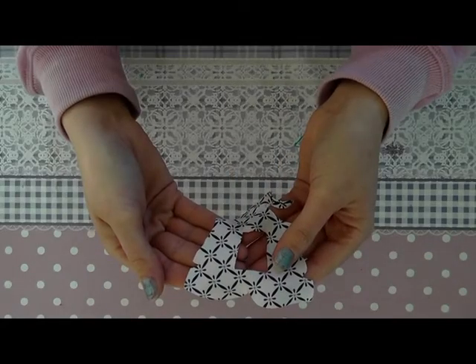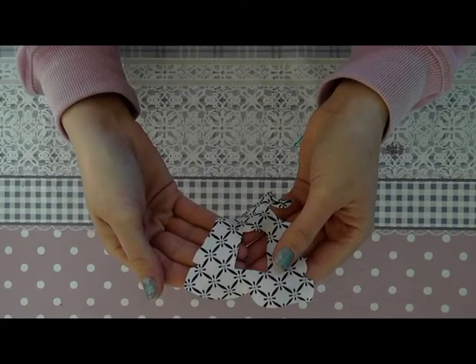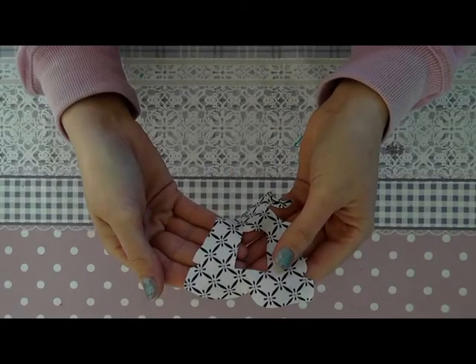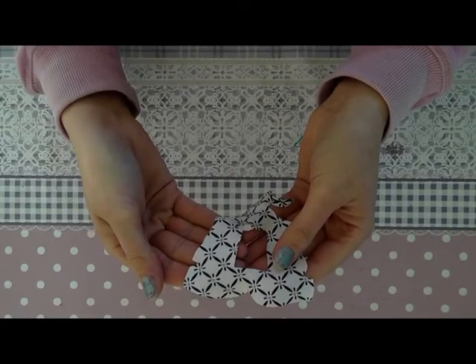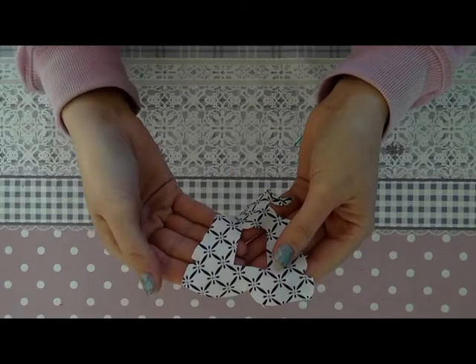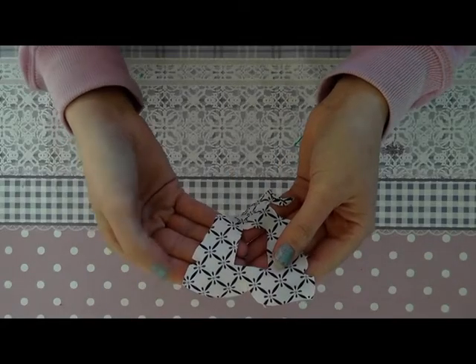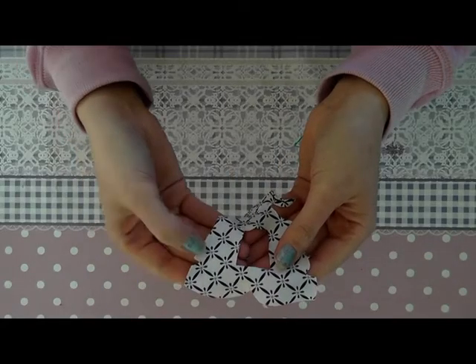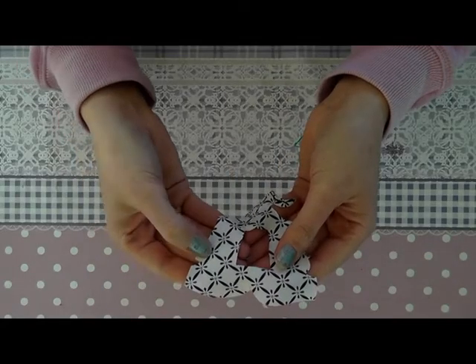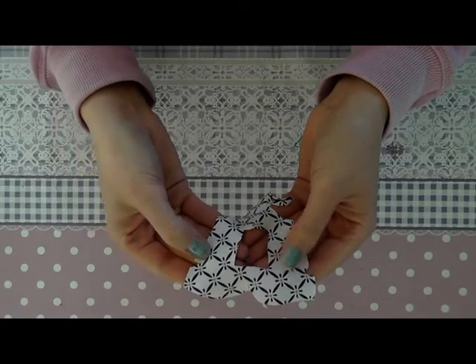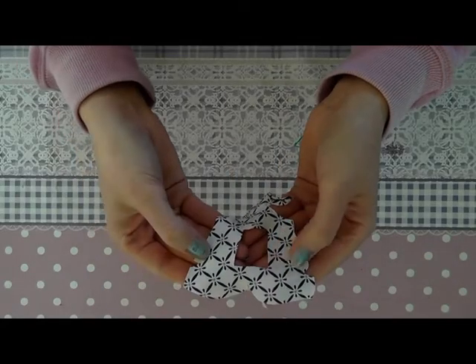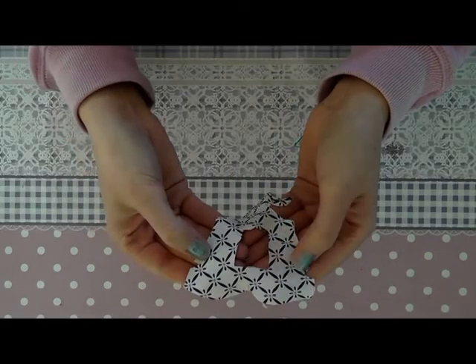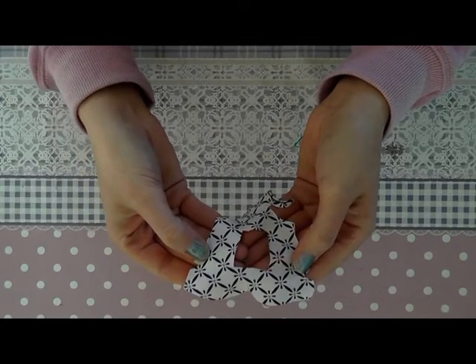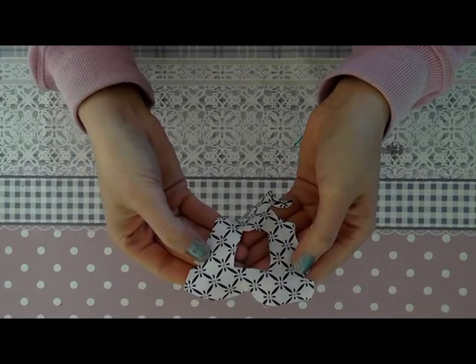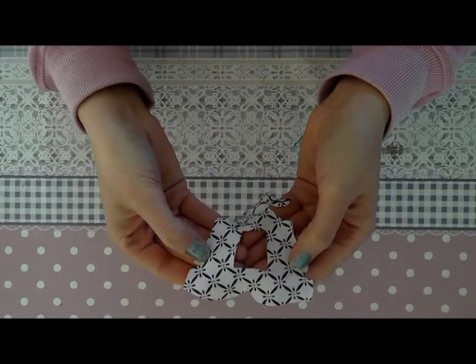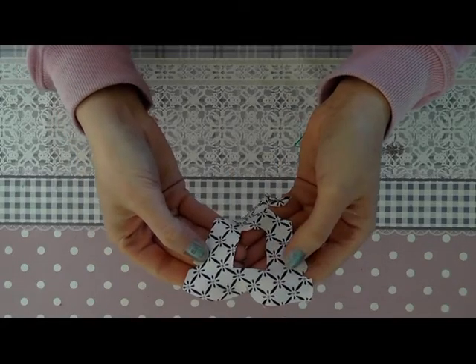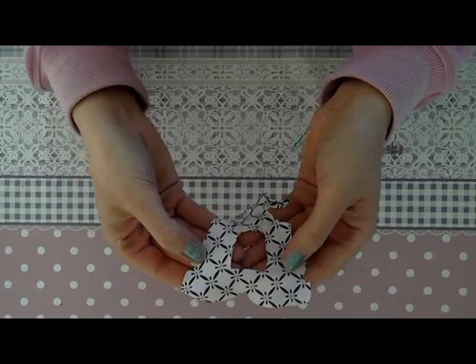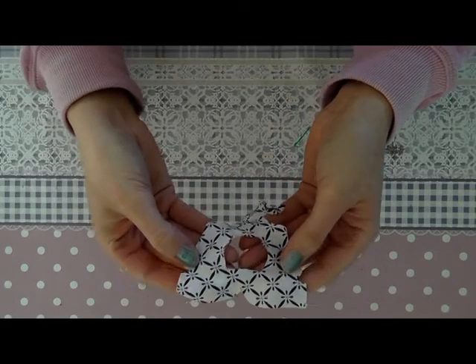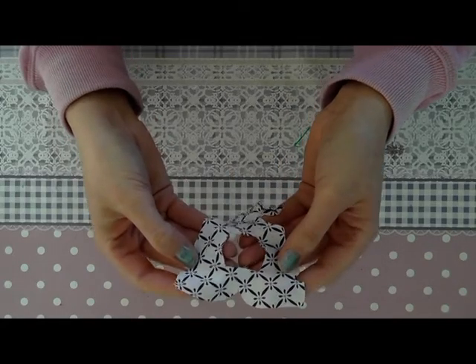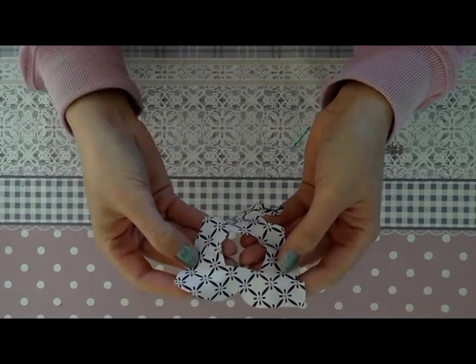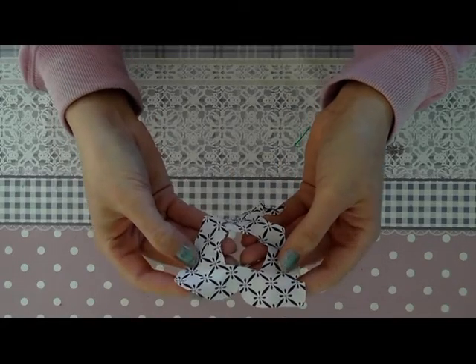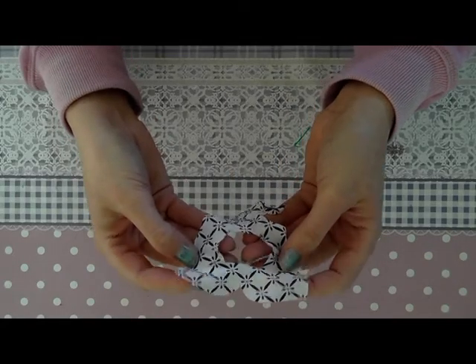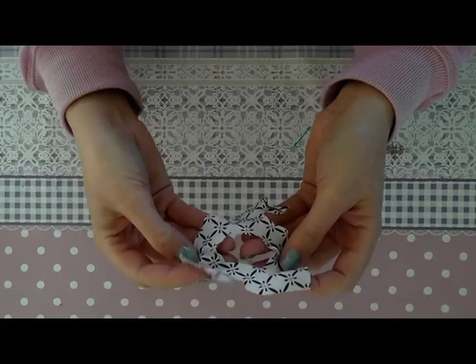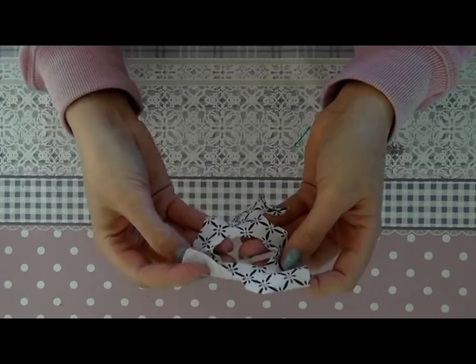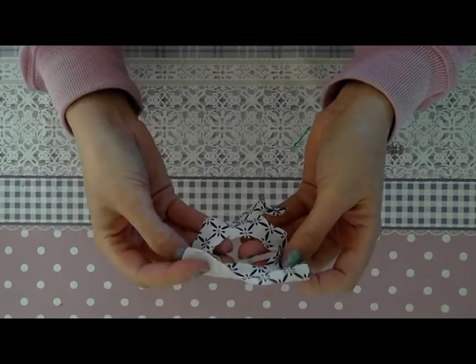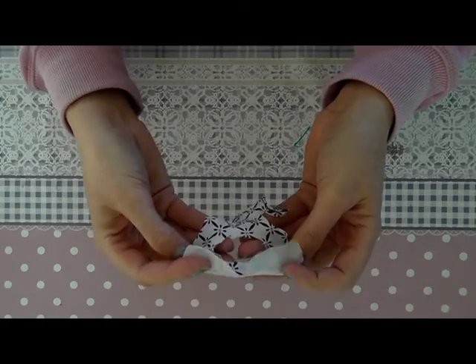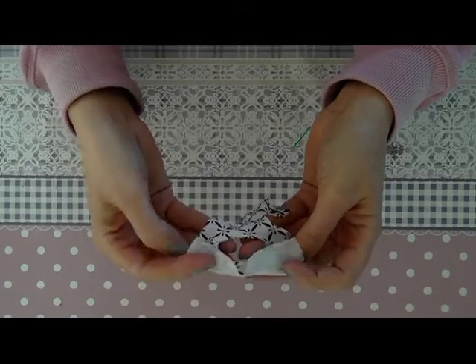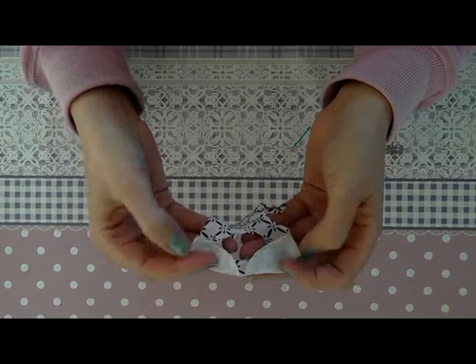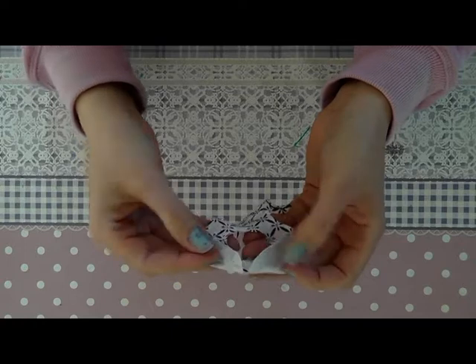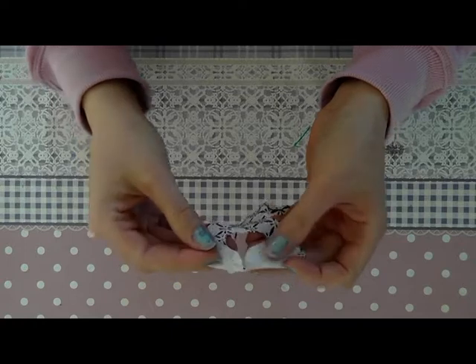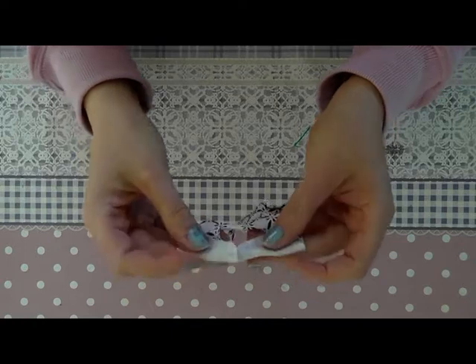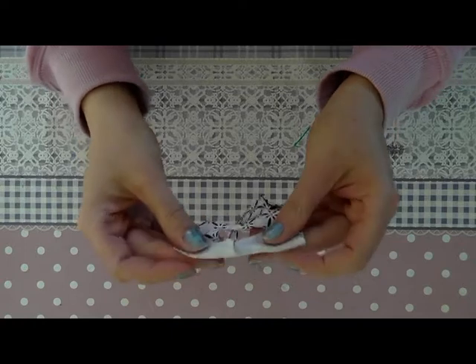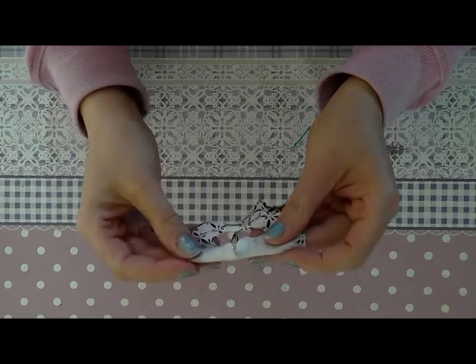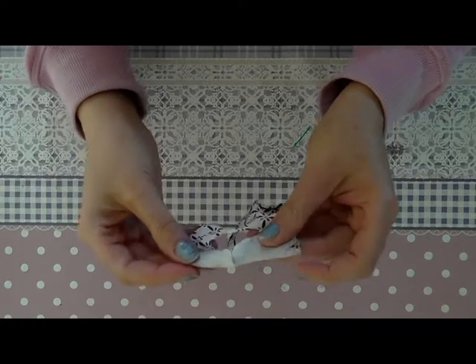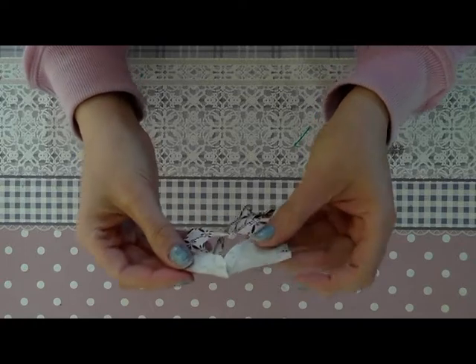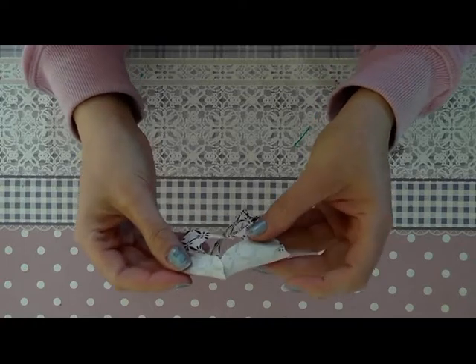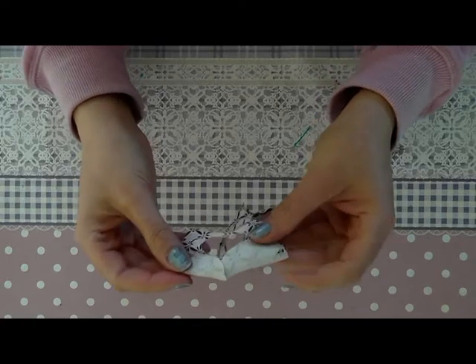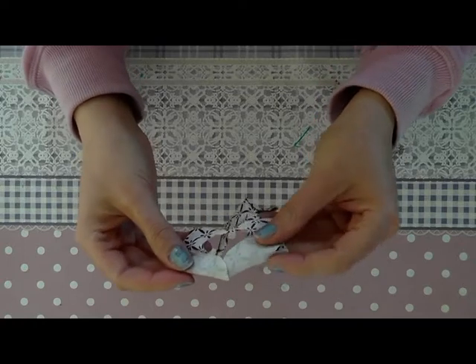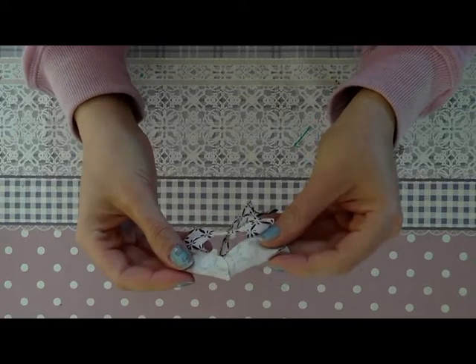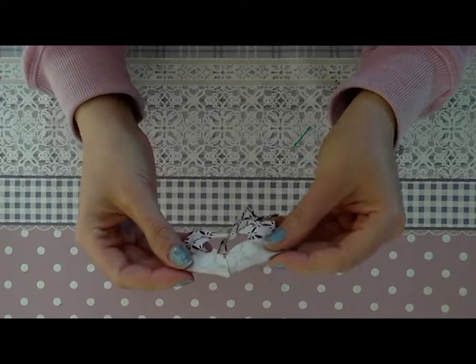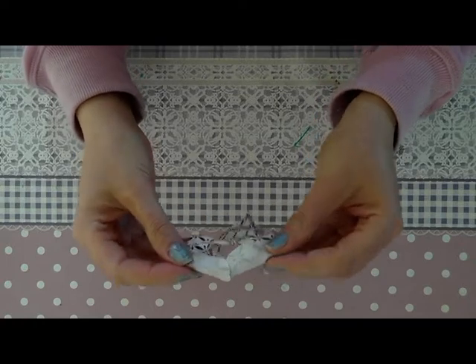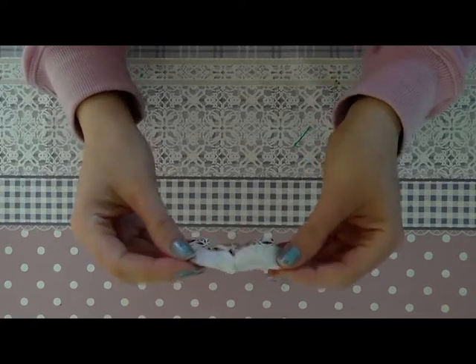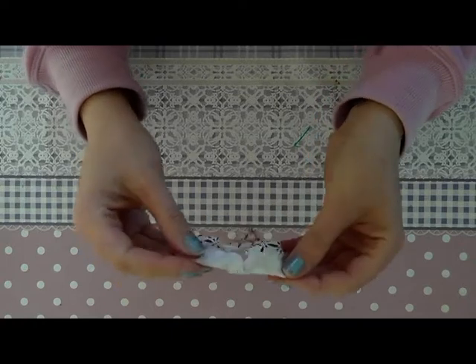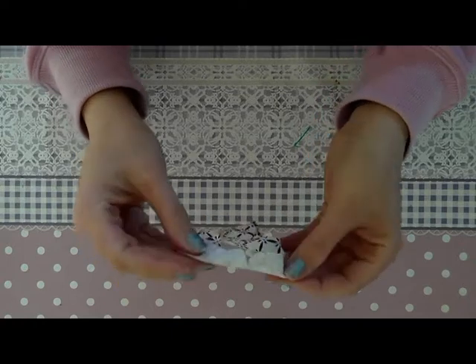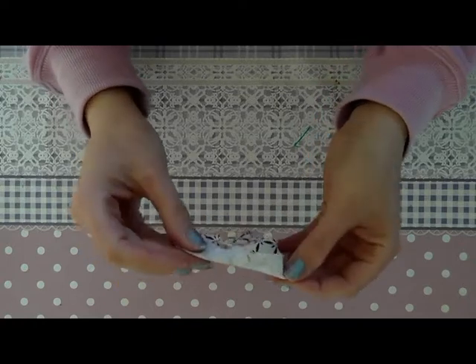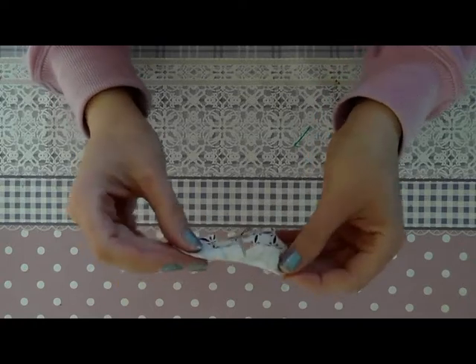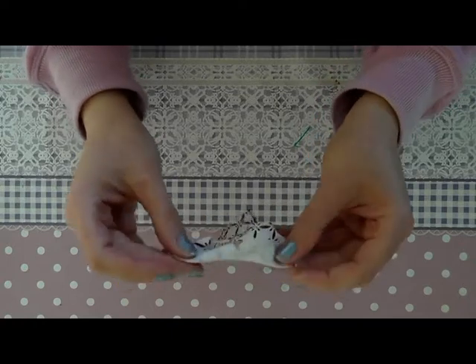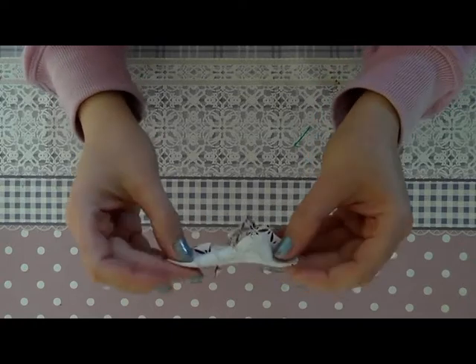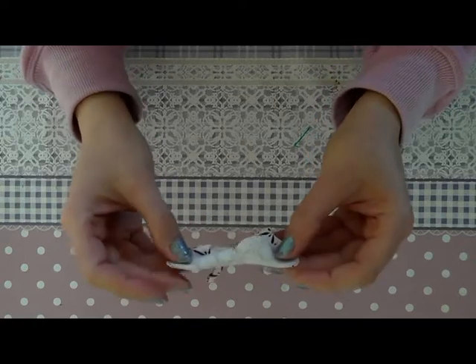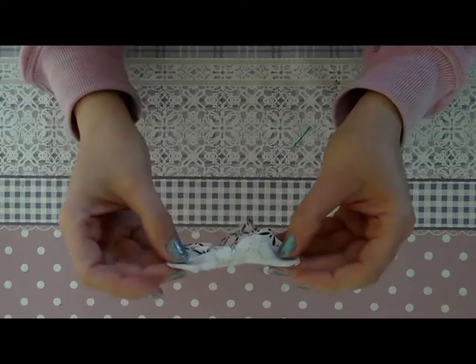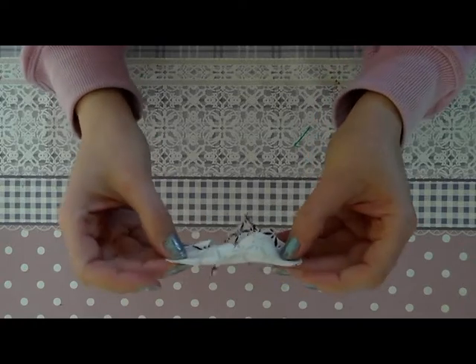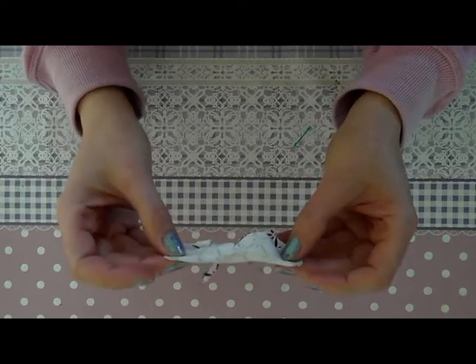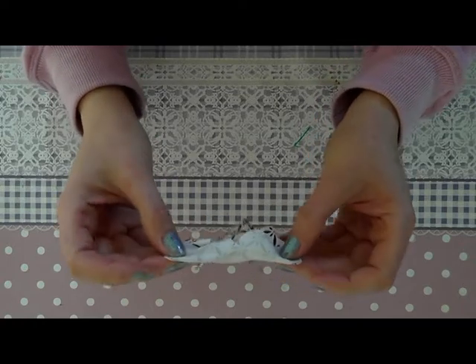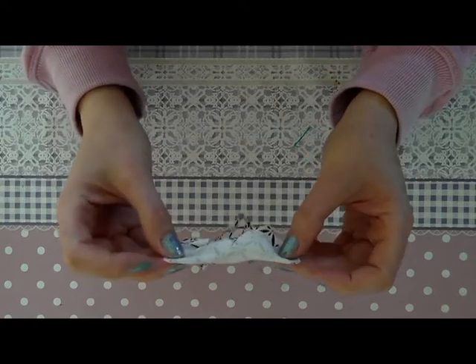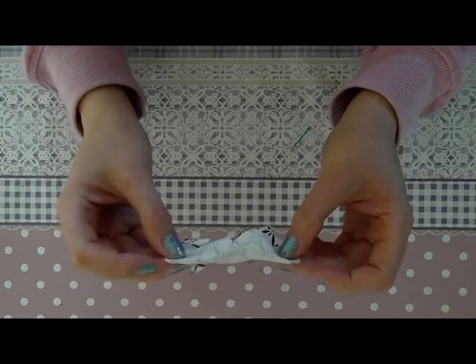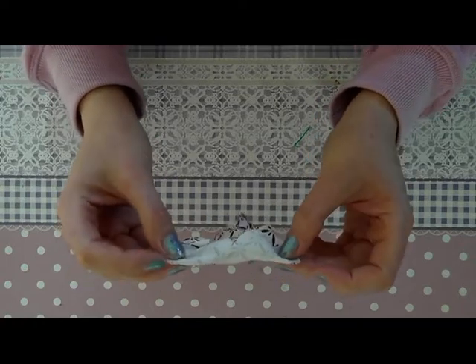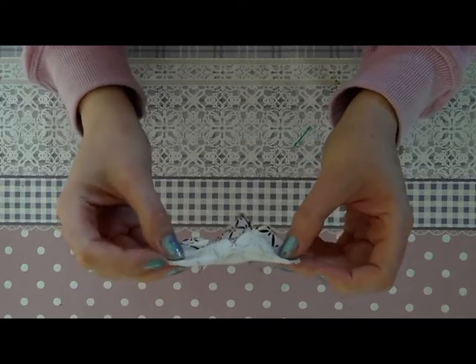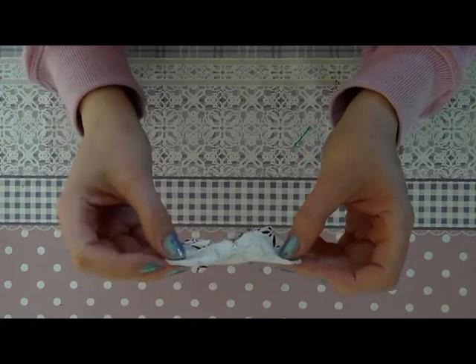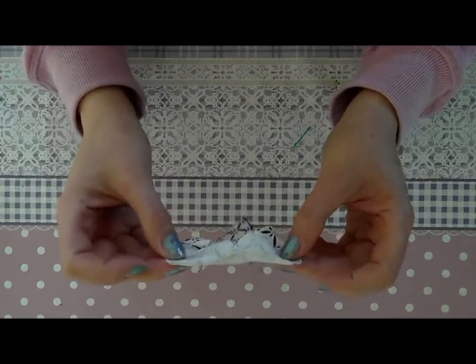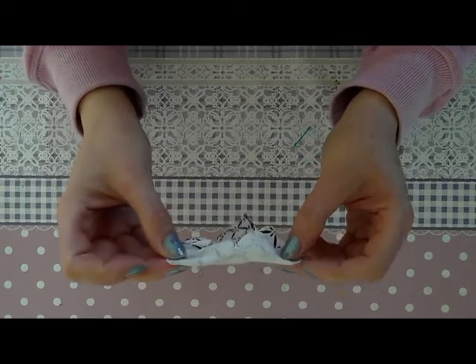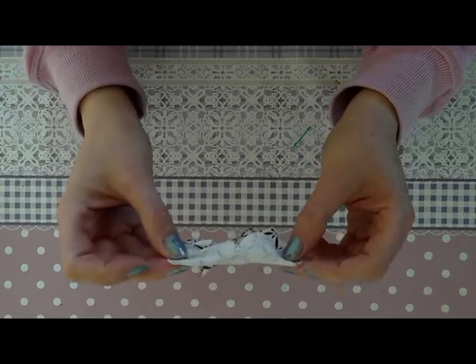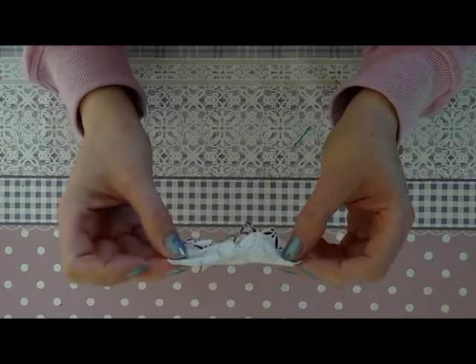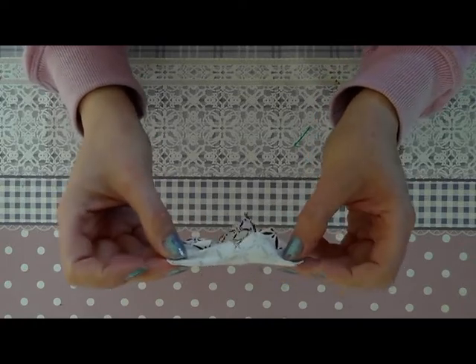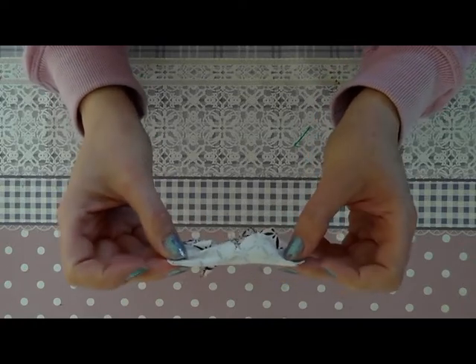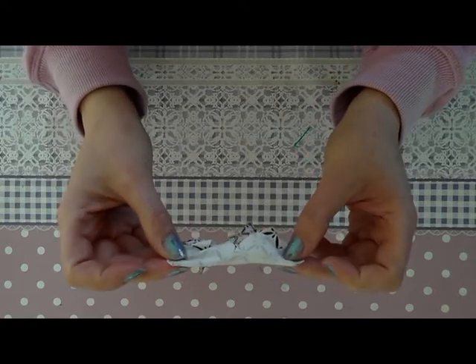We start with sewing the two seams together. Double the fabric and you sew it together here and here.